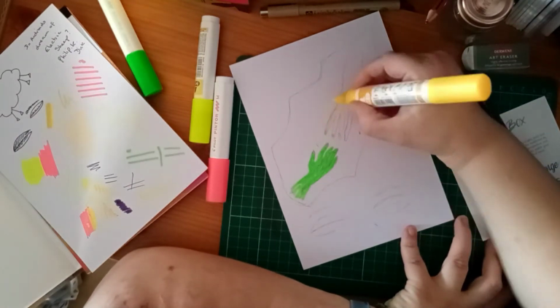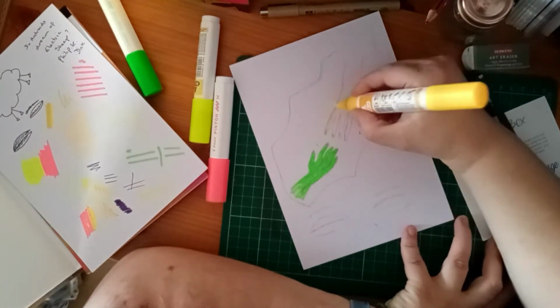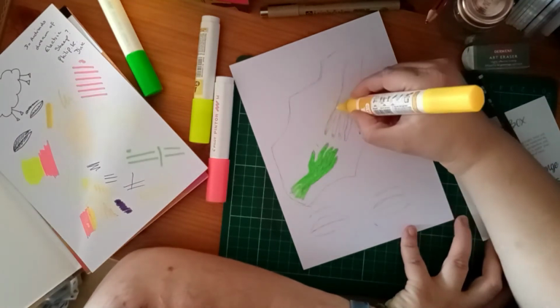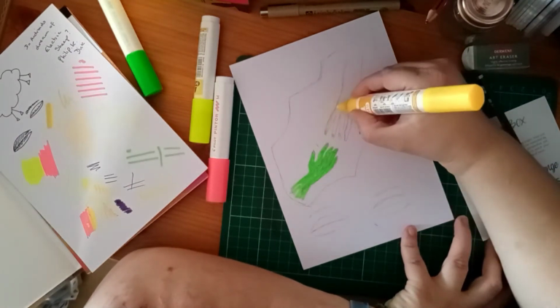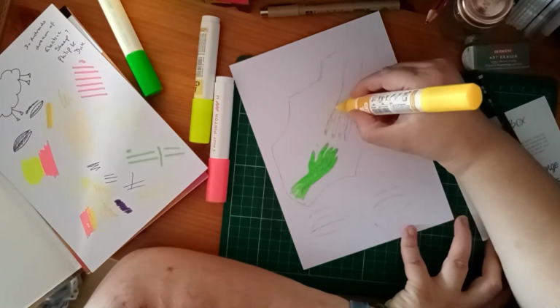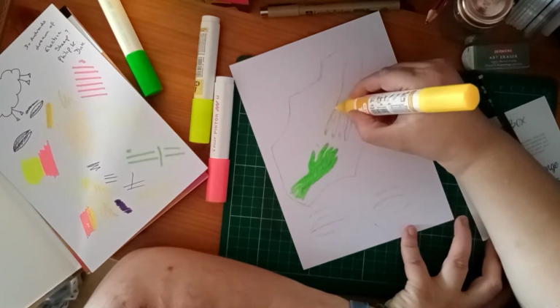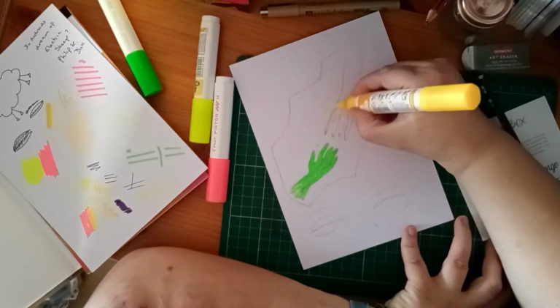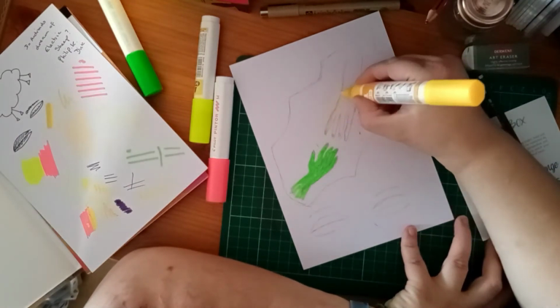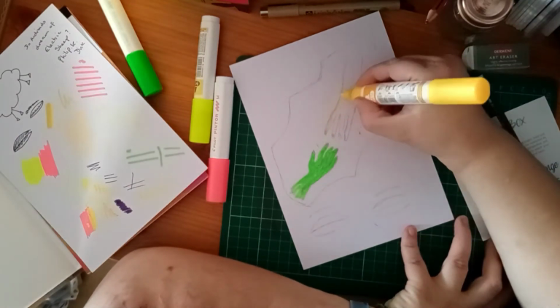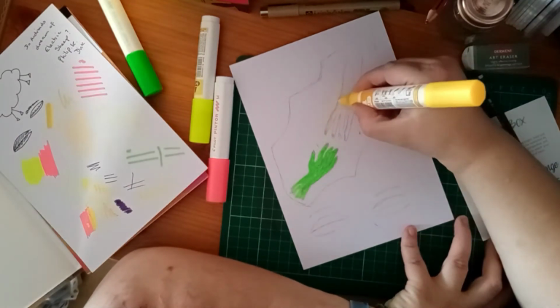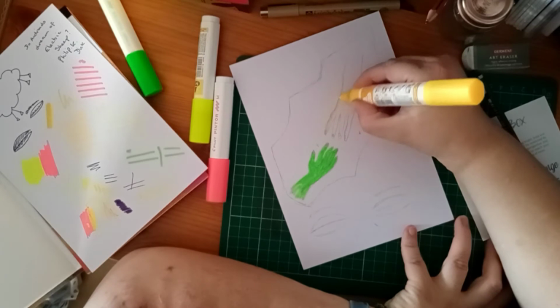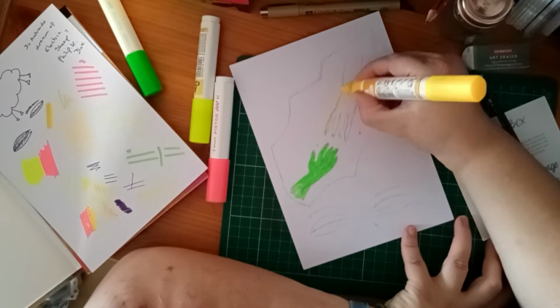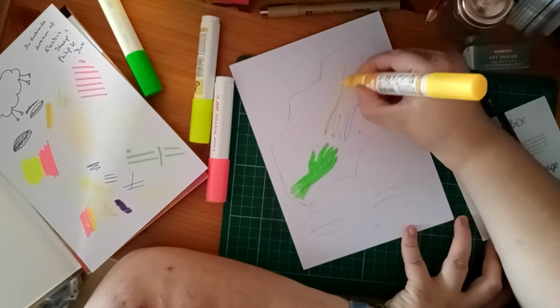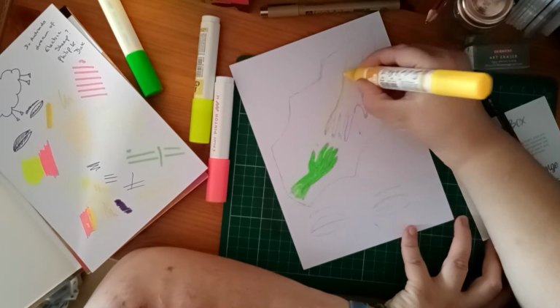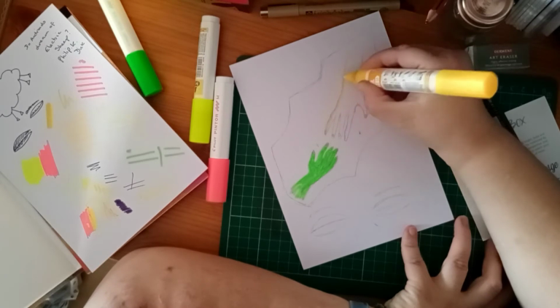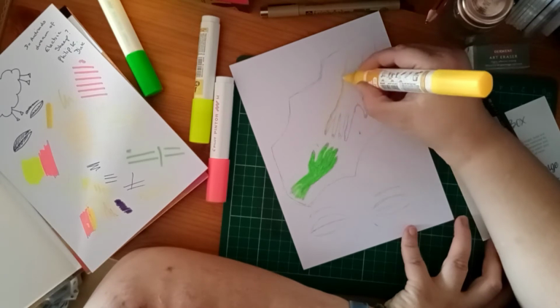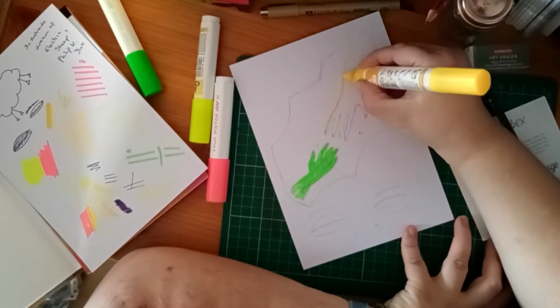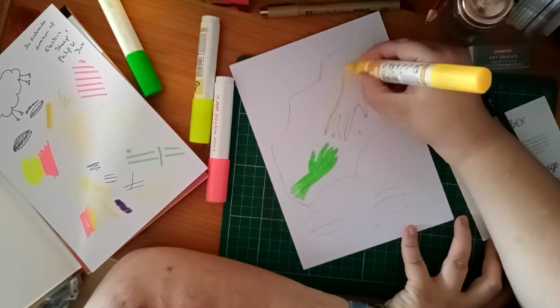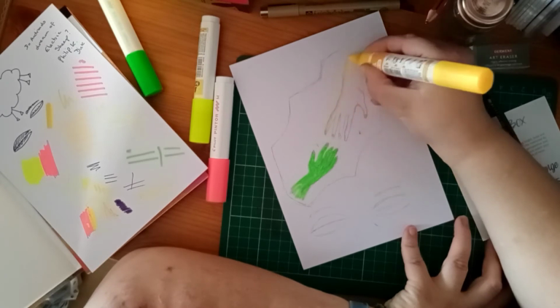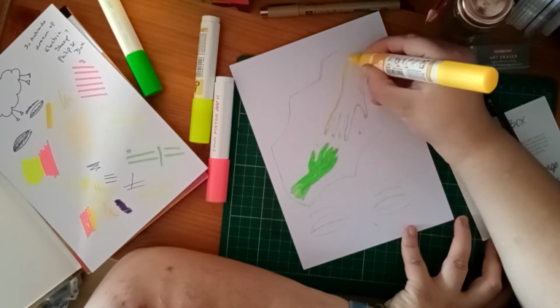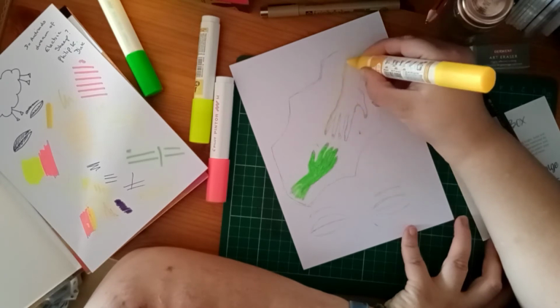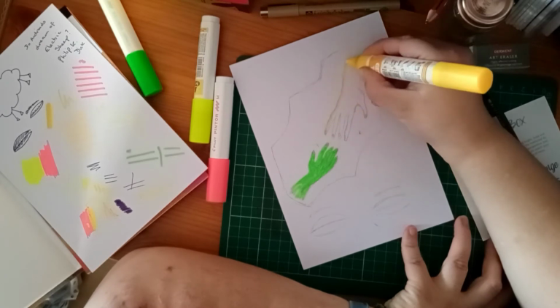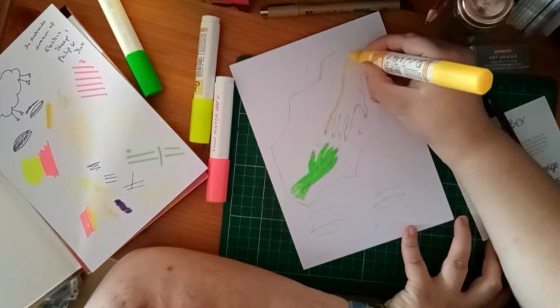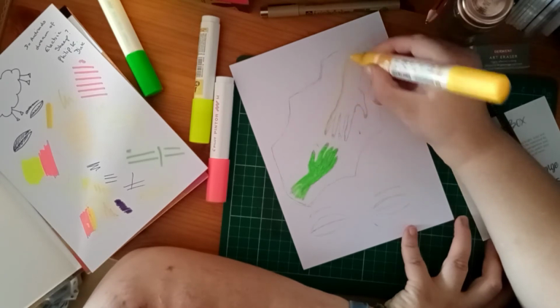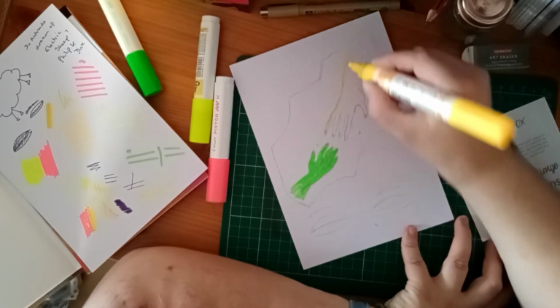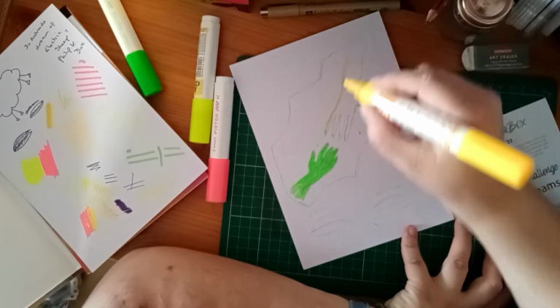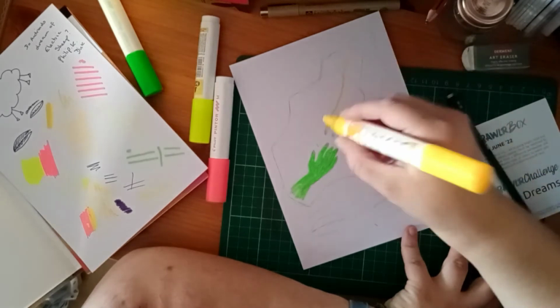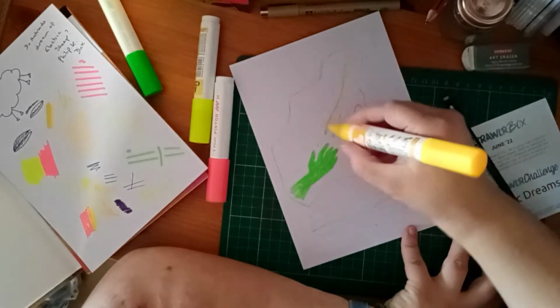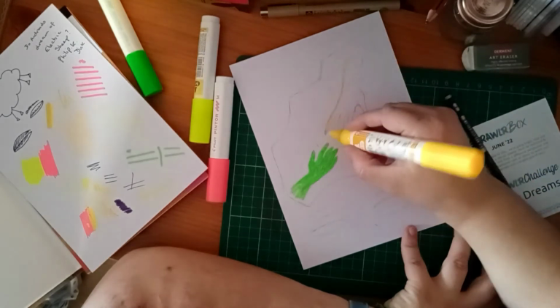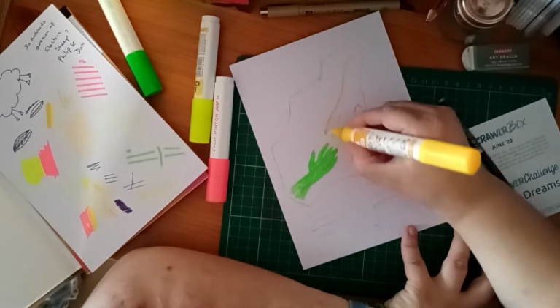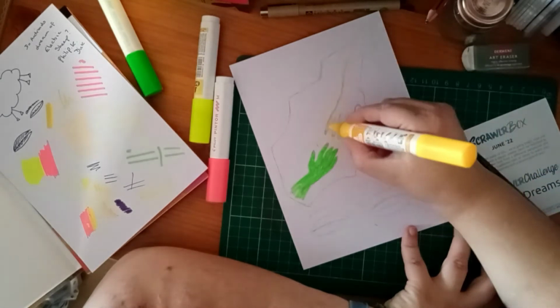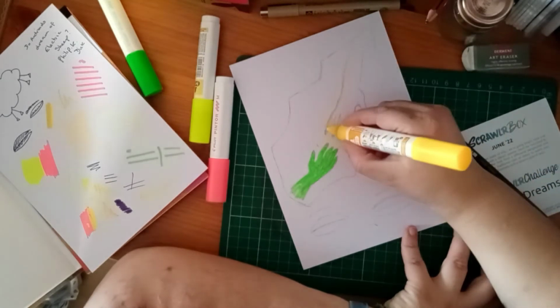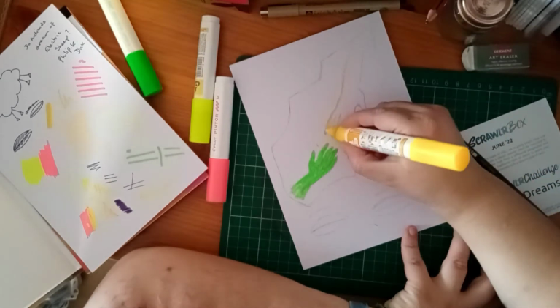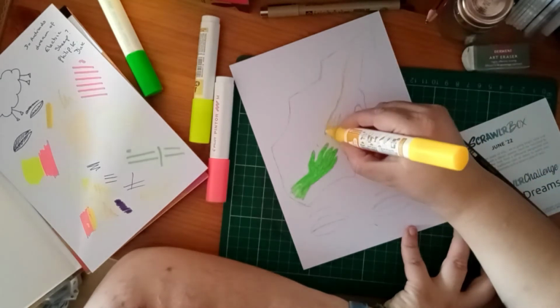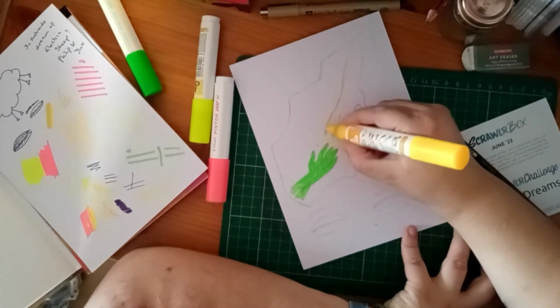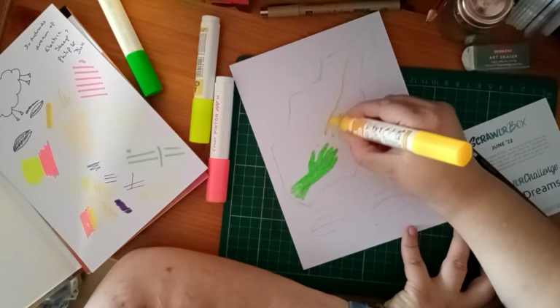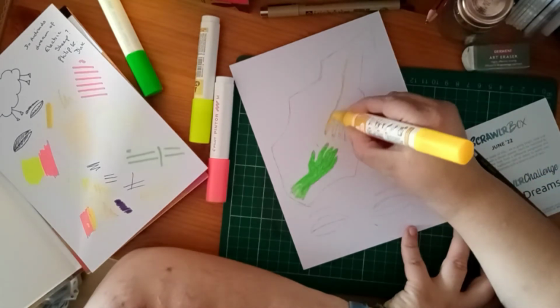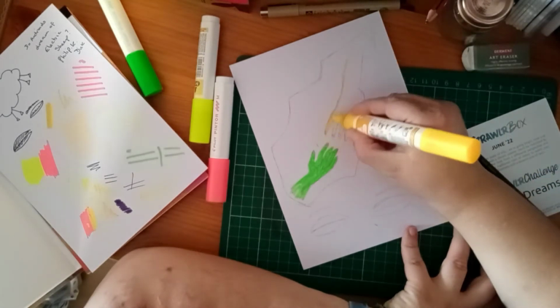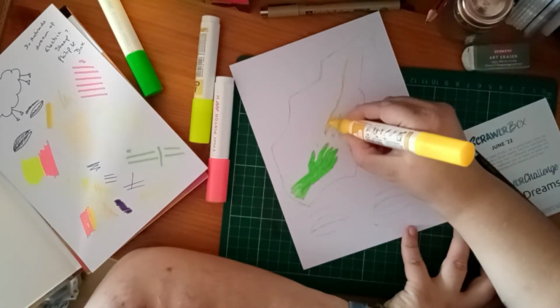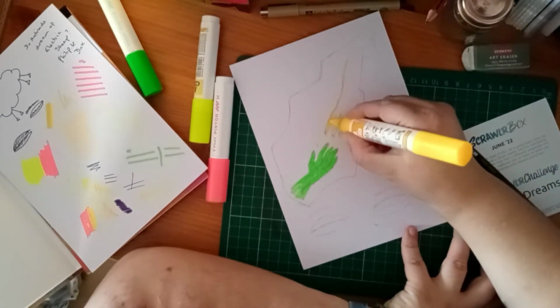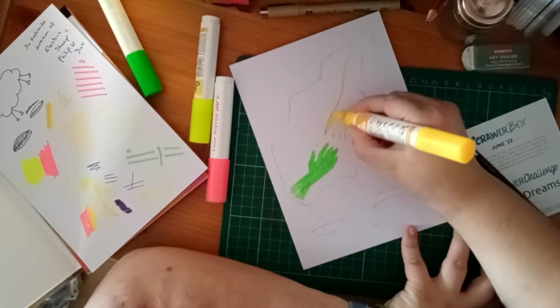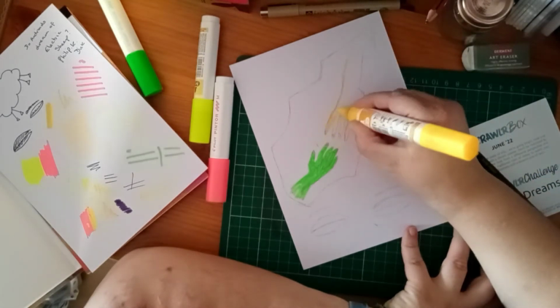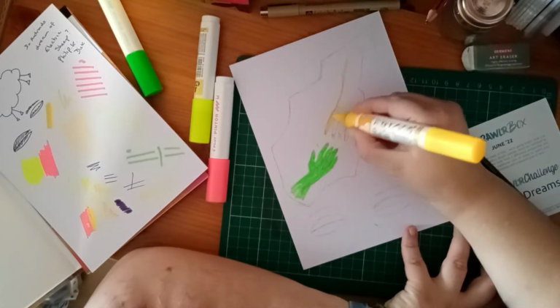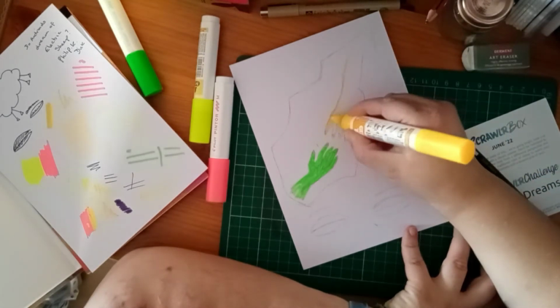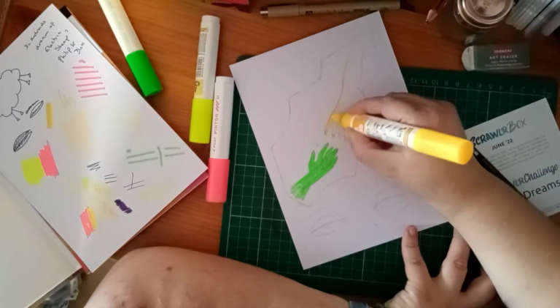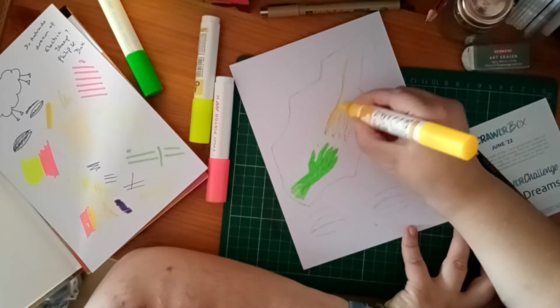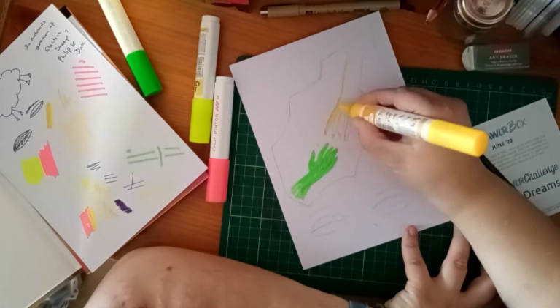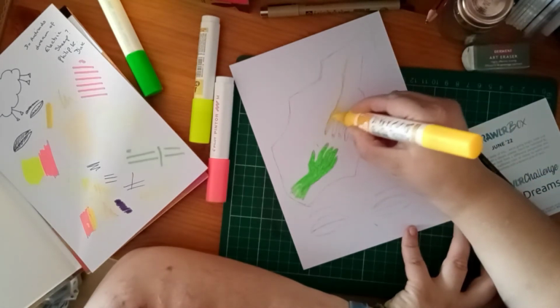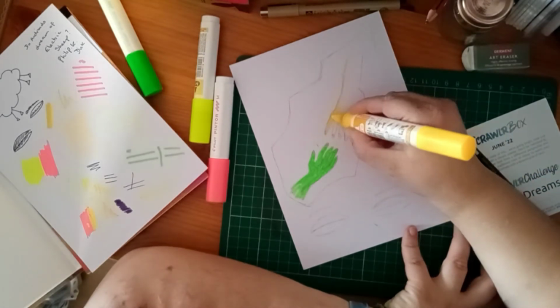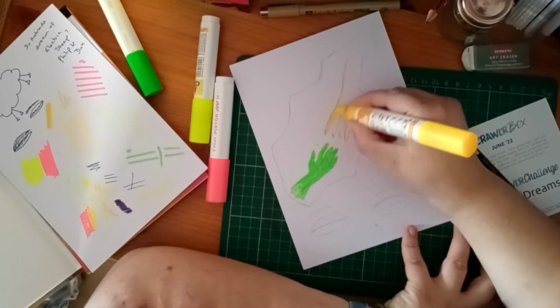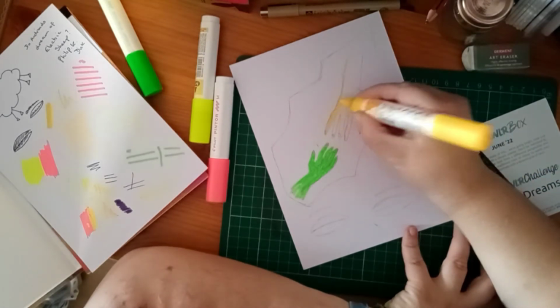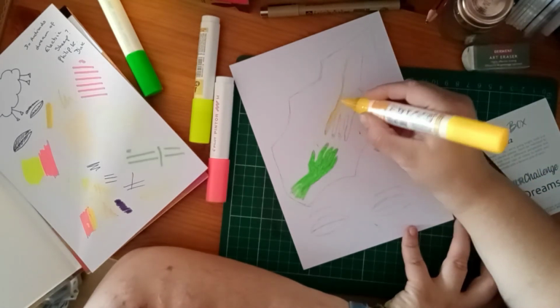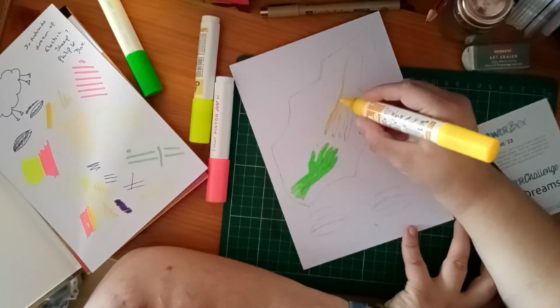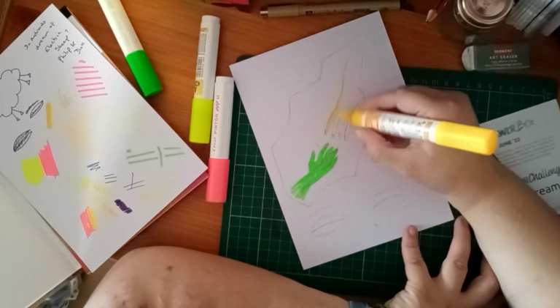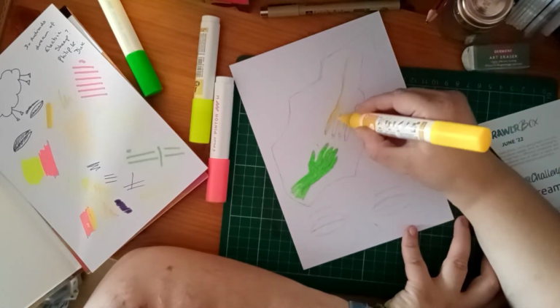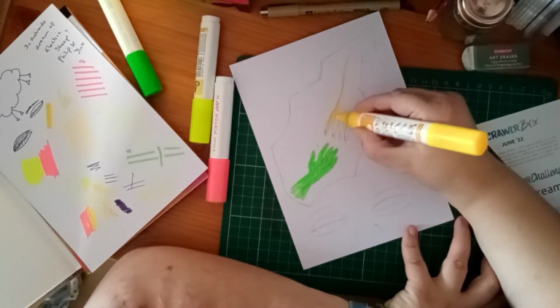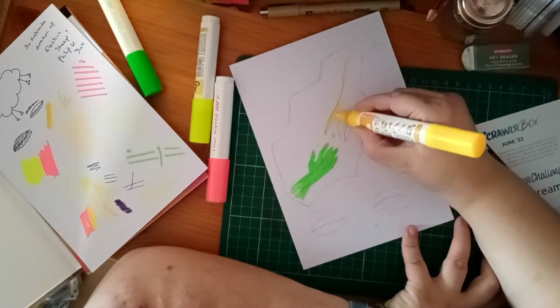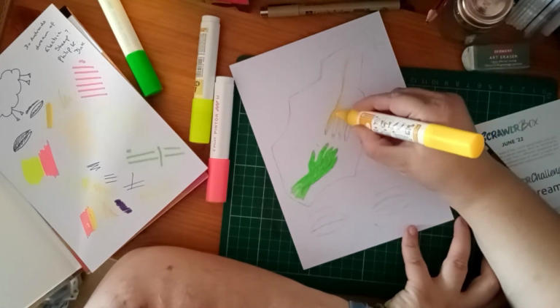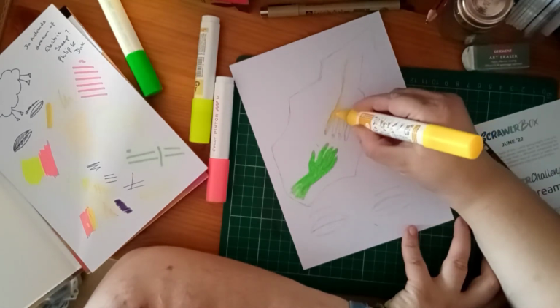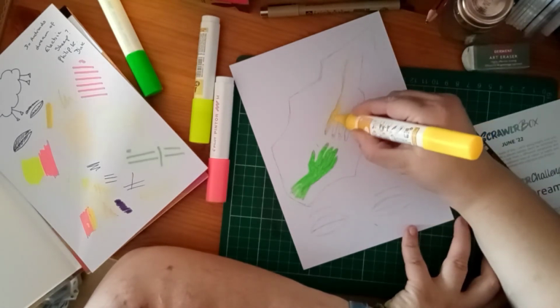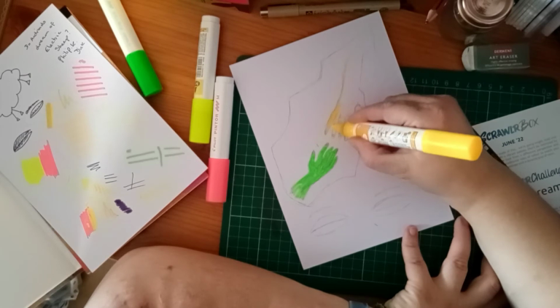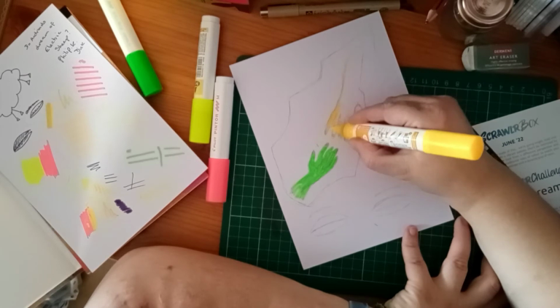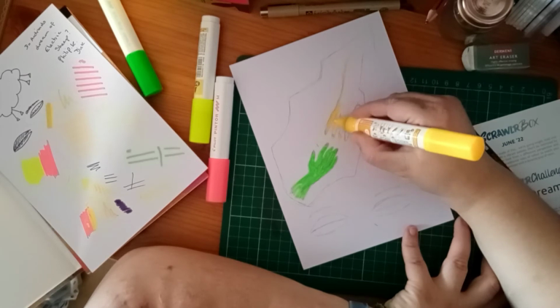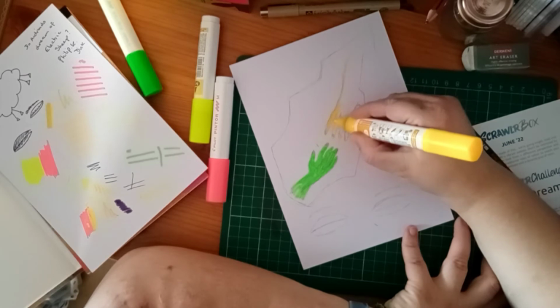There's always going to be boxes you're not as keen on, whatever subscription you get.